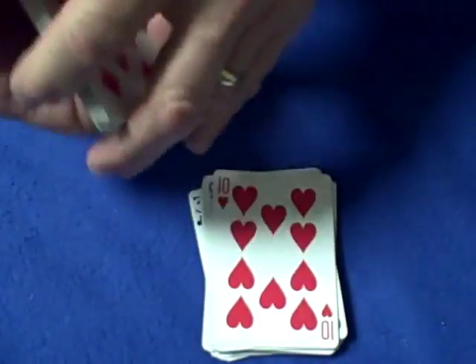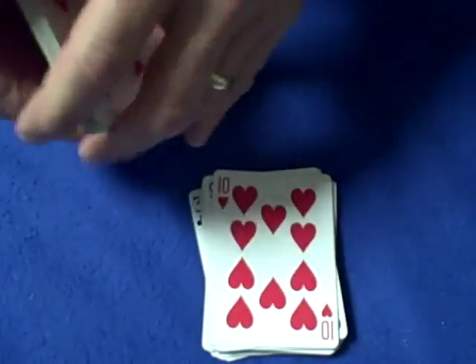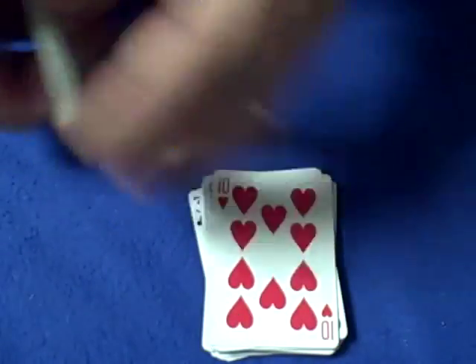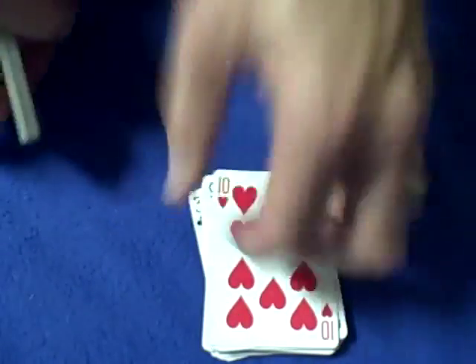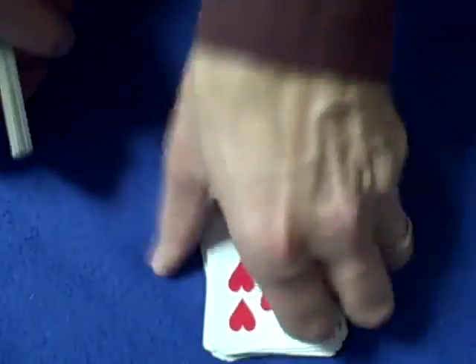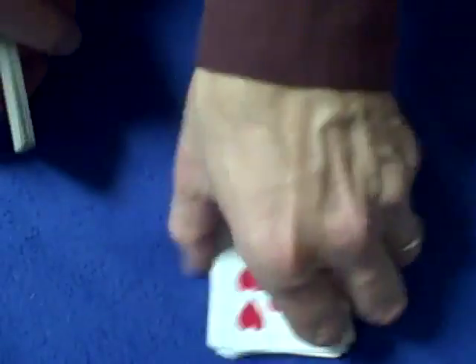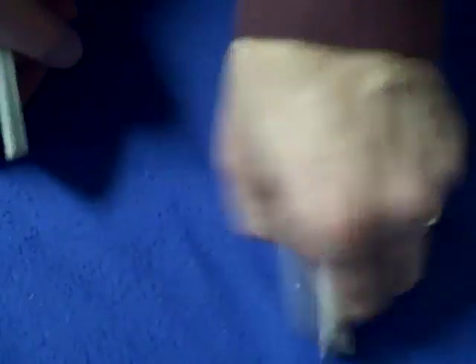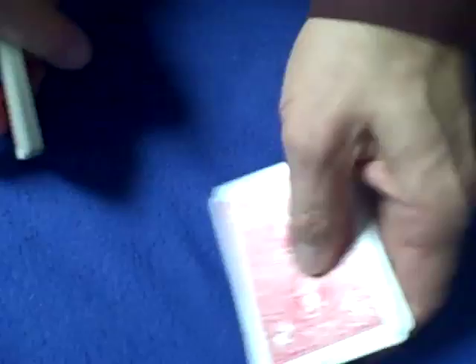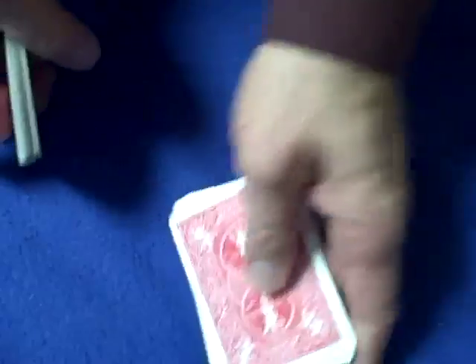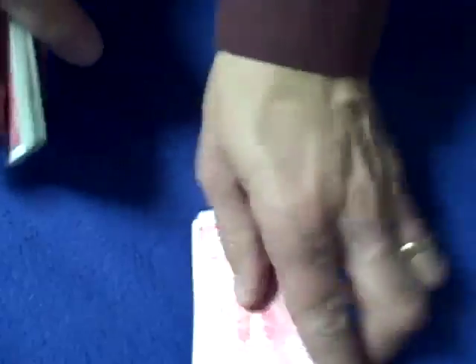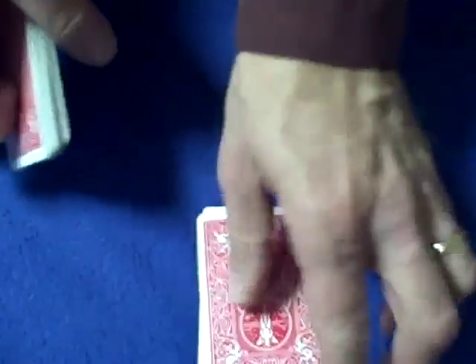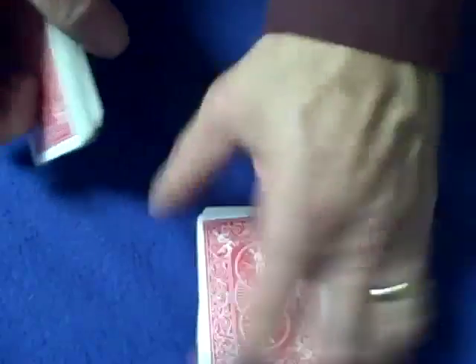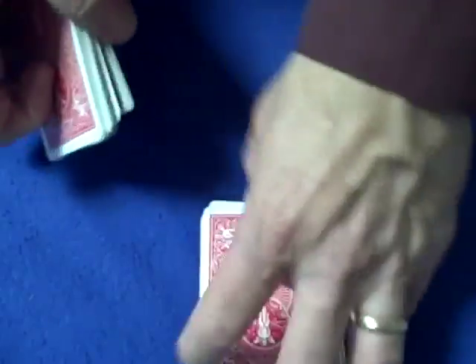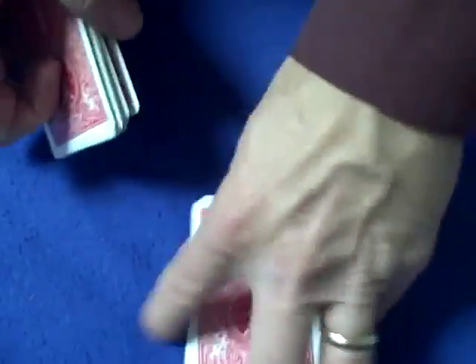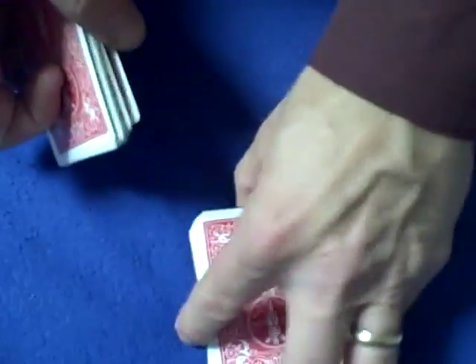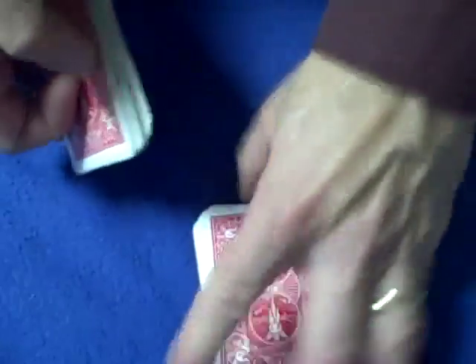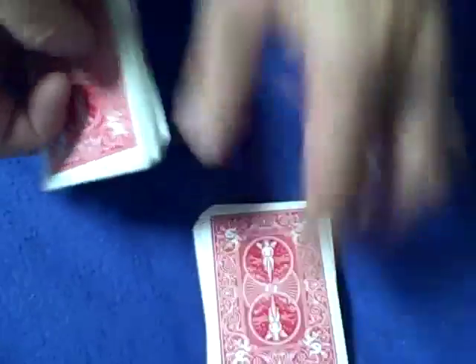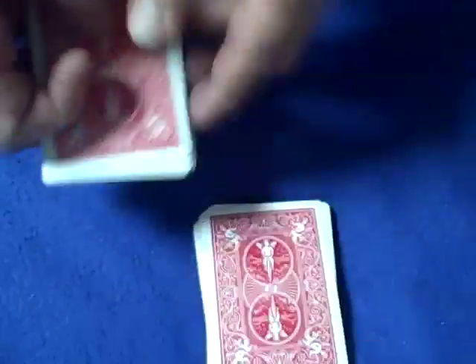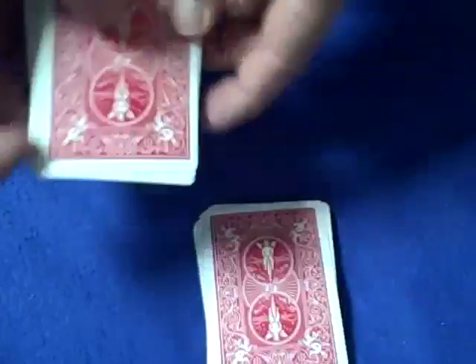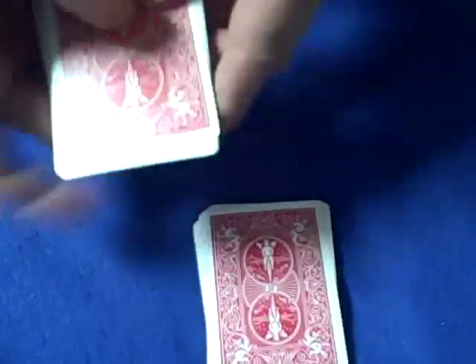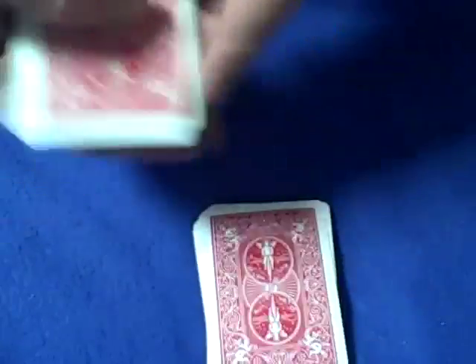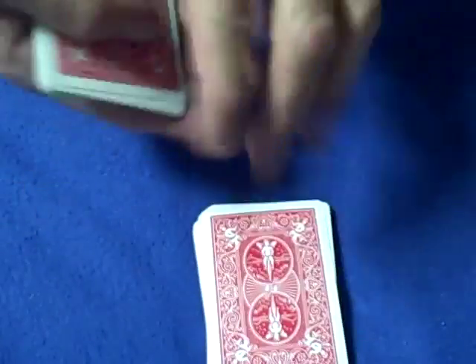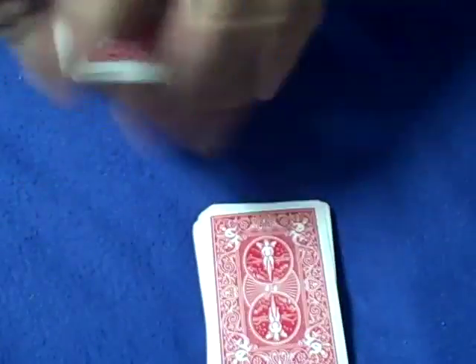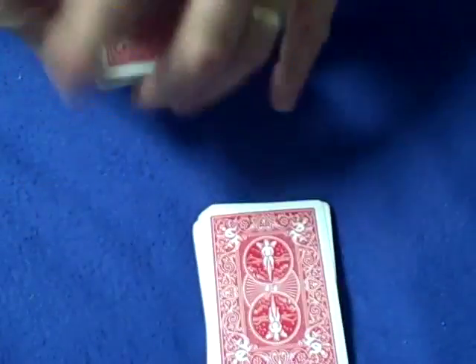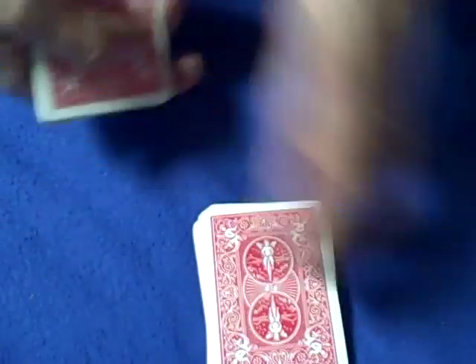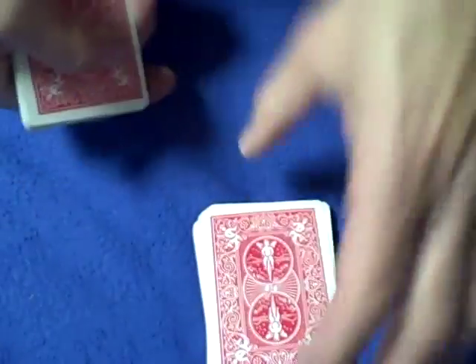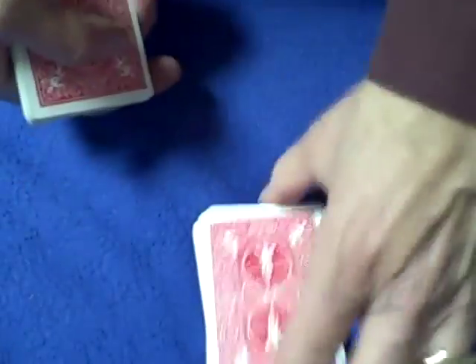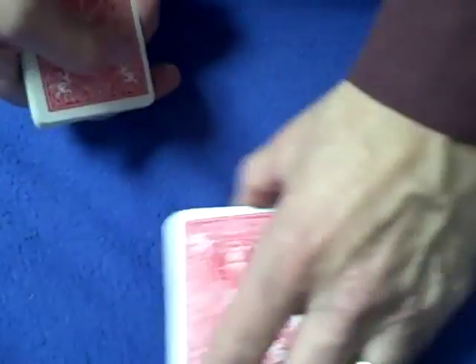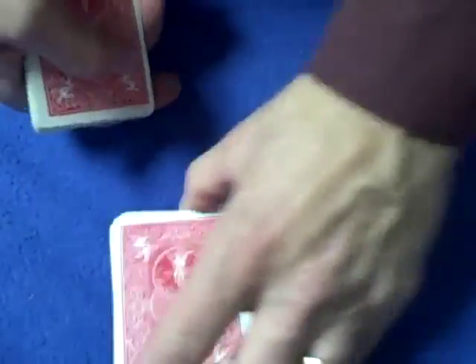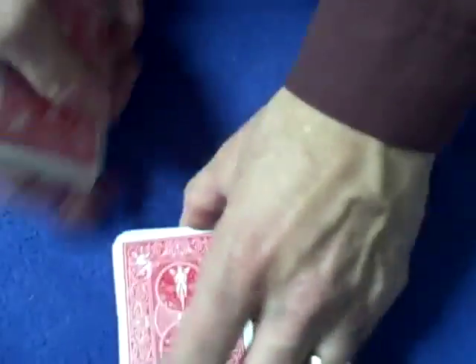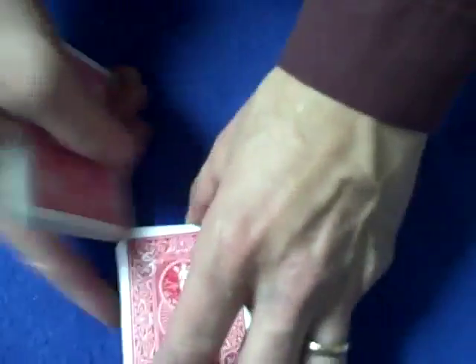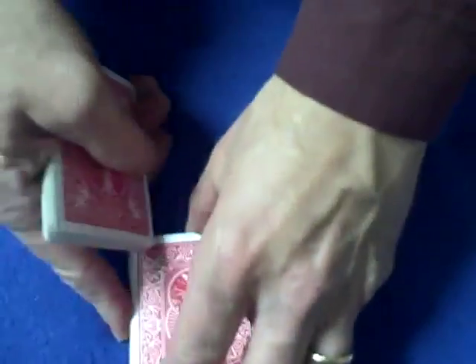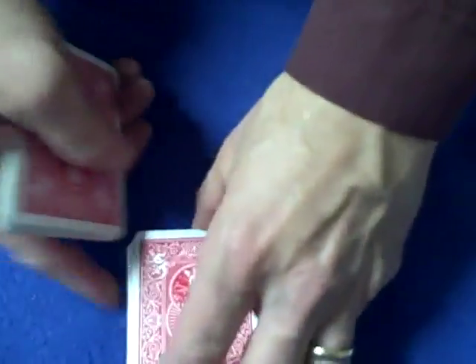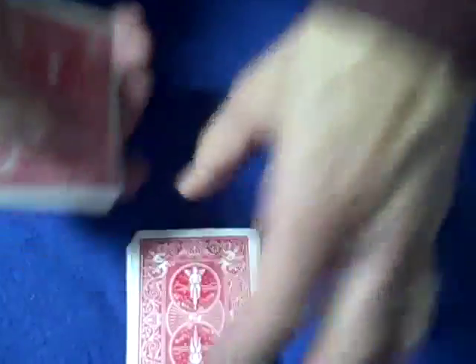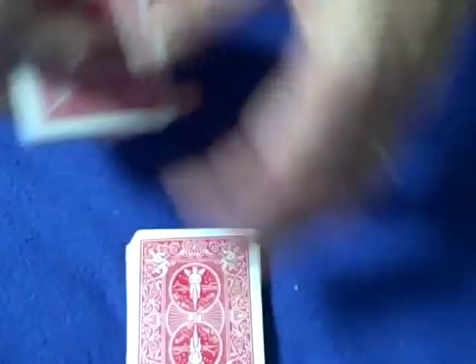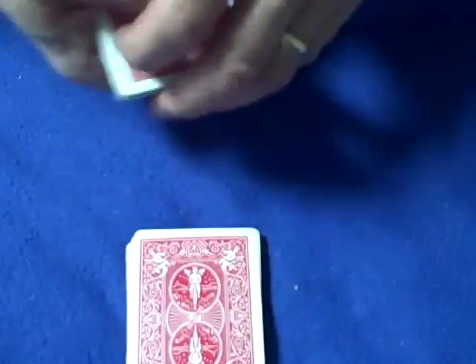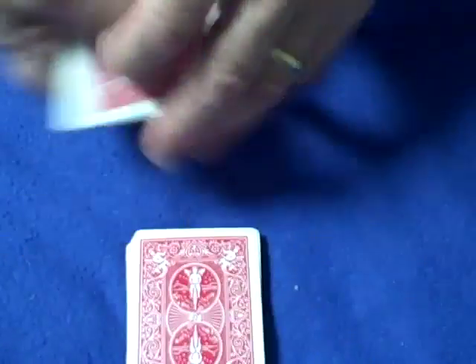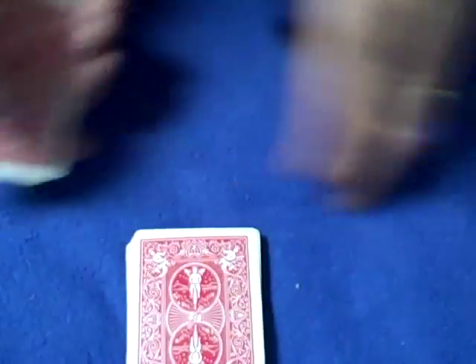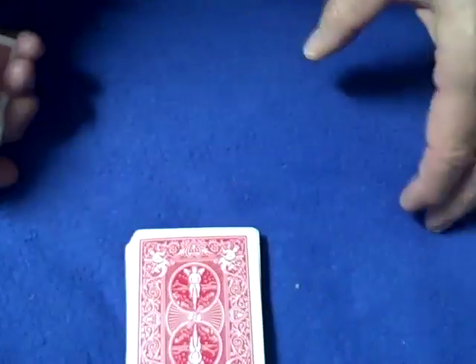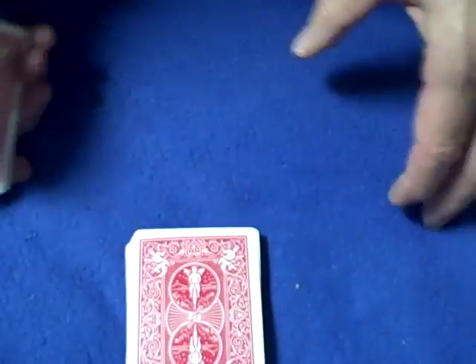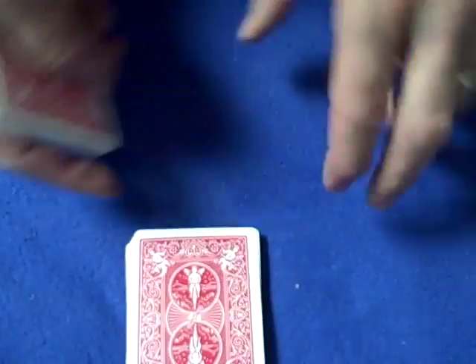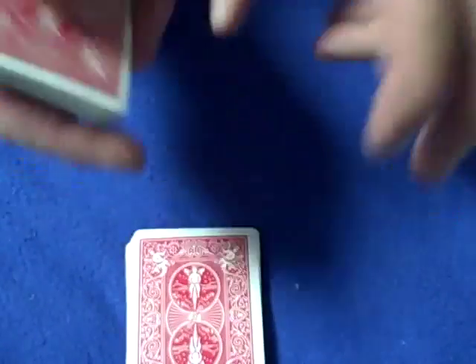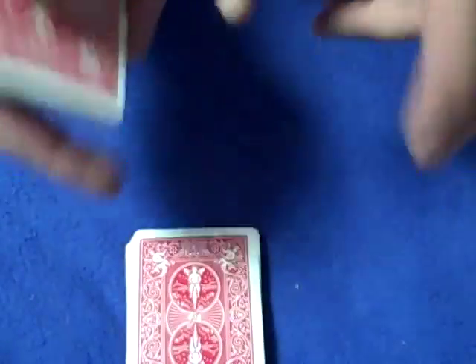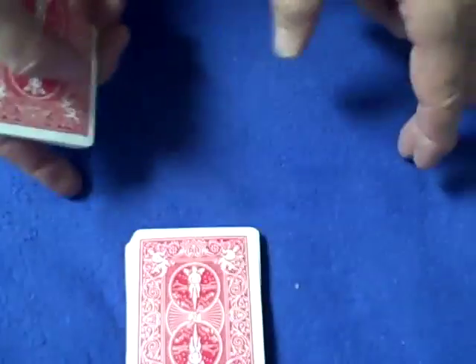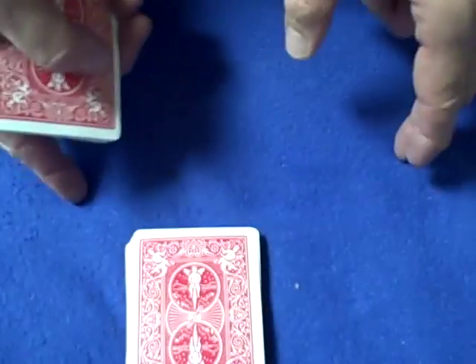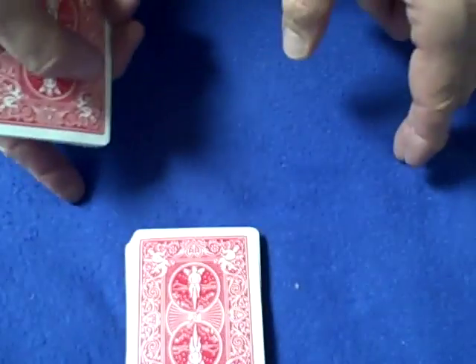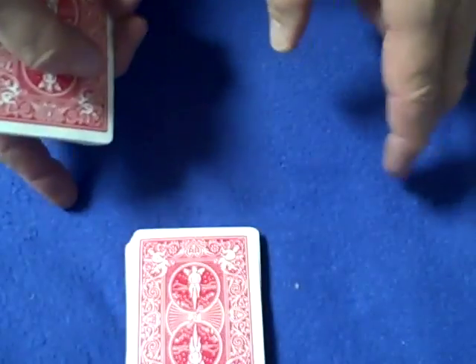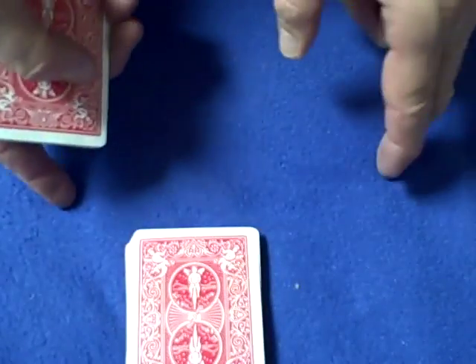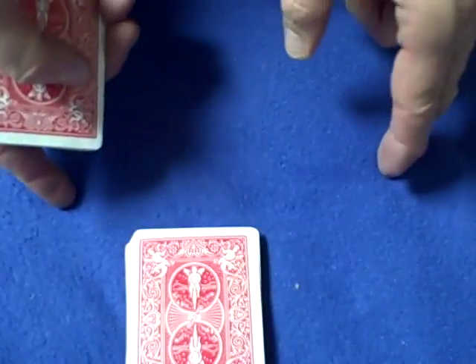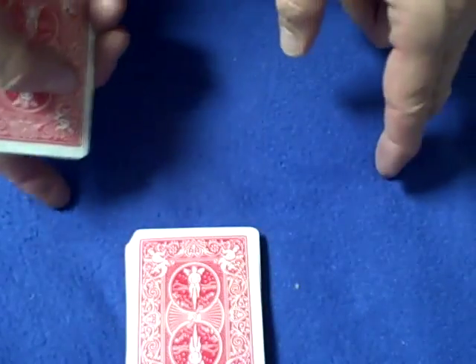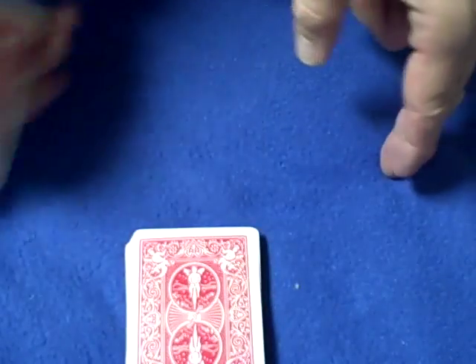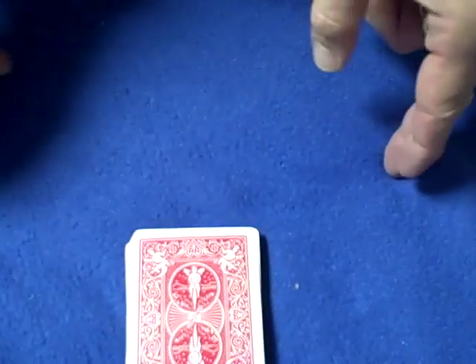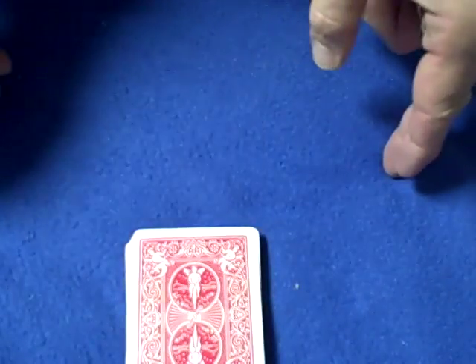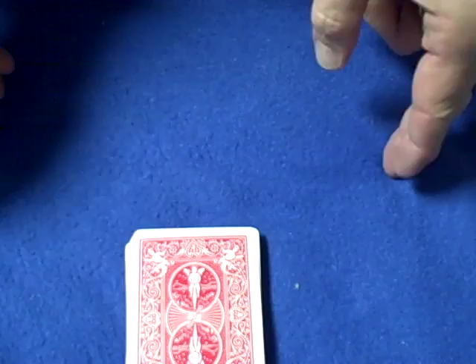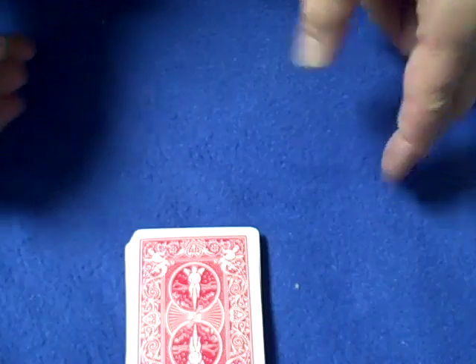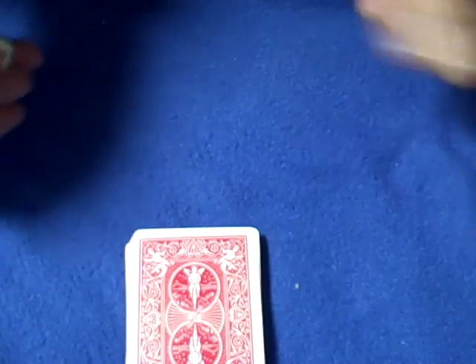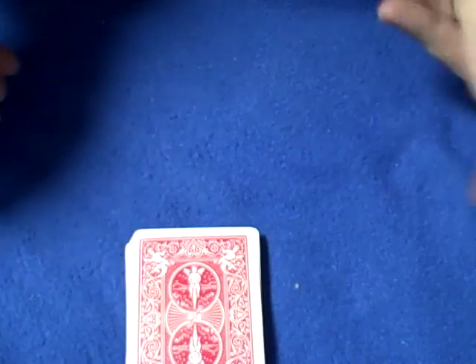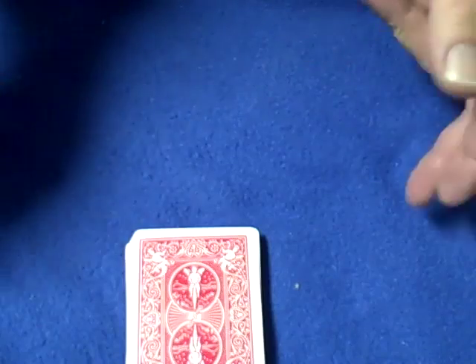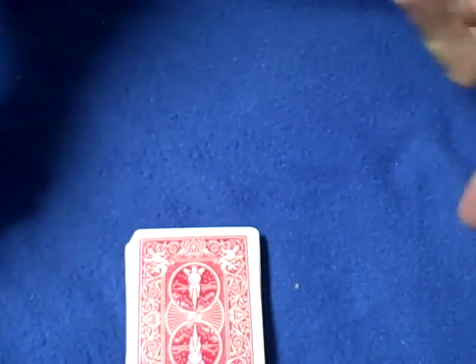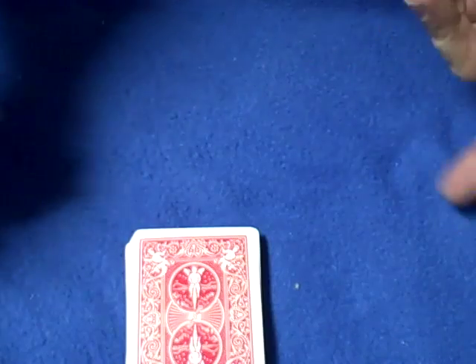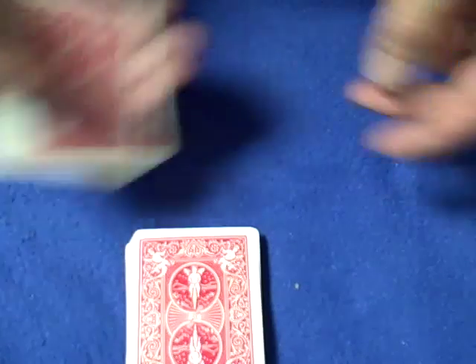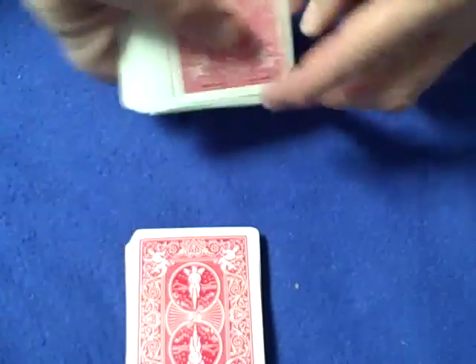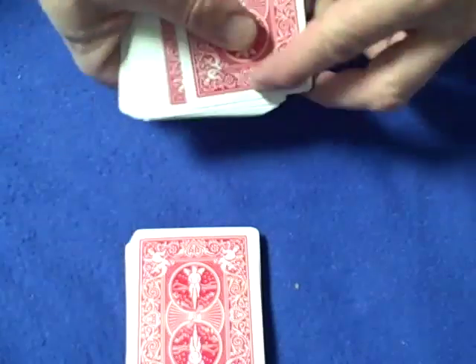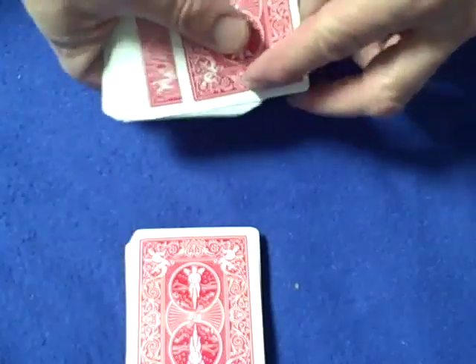Okay, so what we'll do is we'll put these cards over here. Now what we're going to do is we're going to make three piles adding up to 10. Picture cards are worth 10.